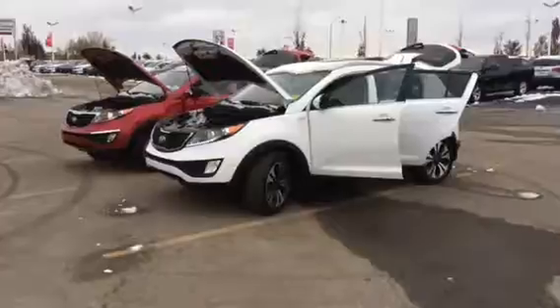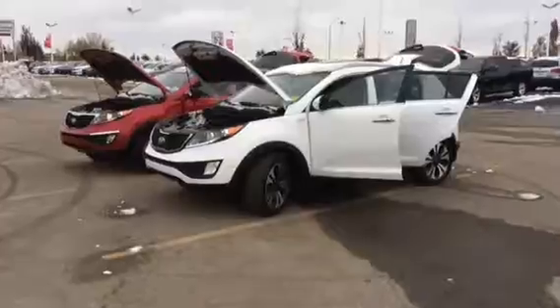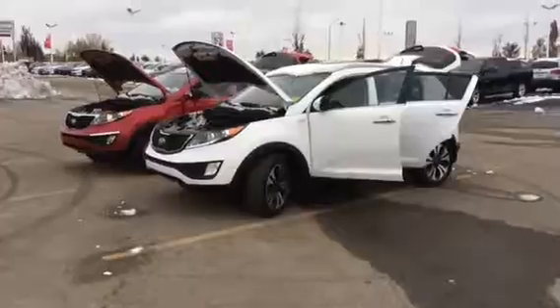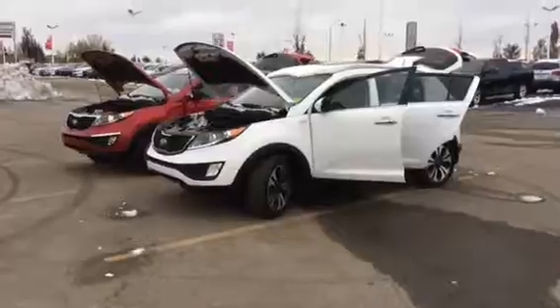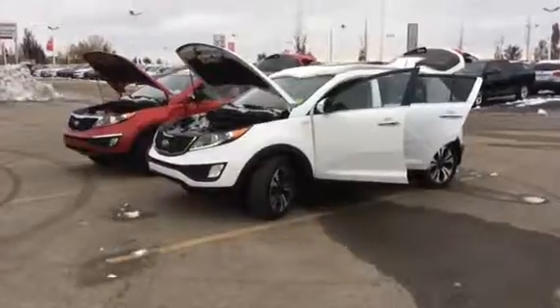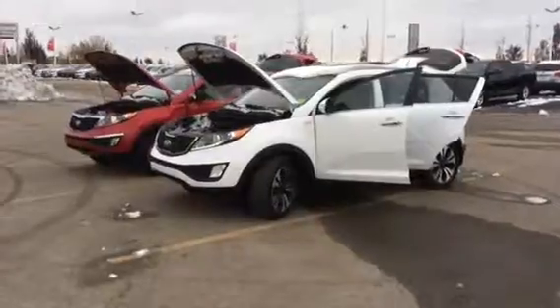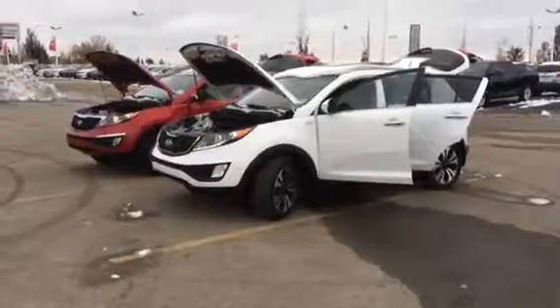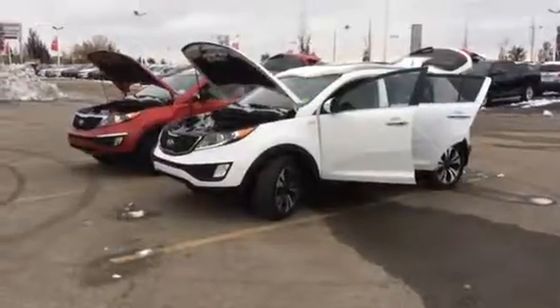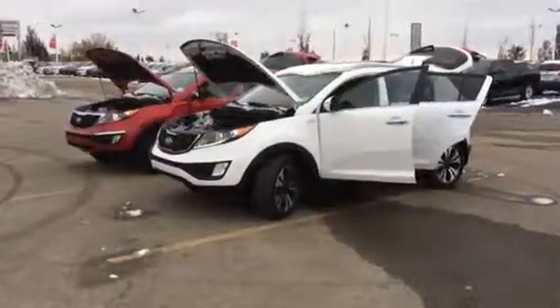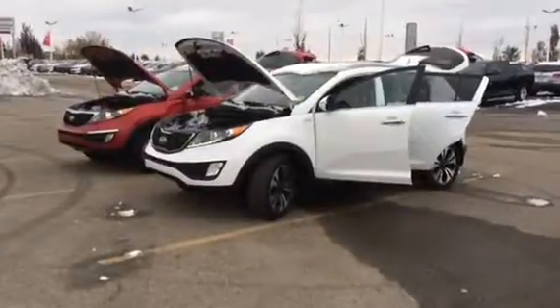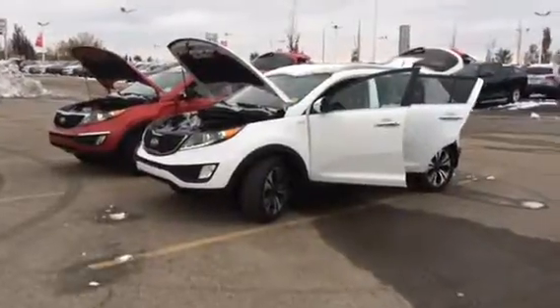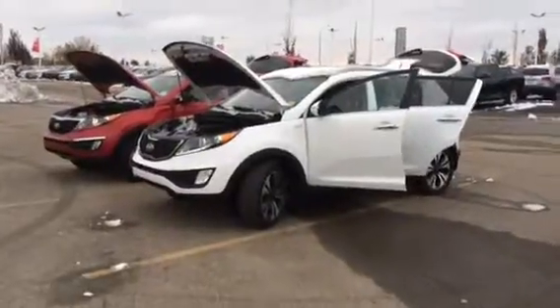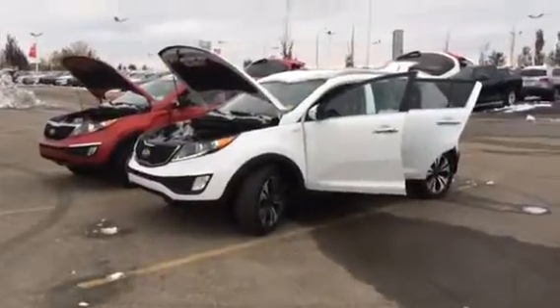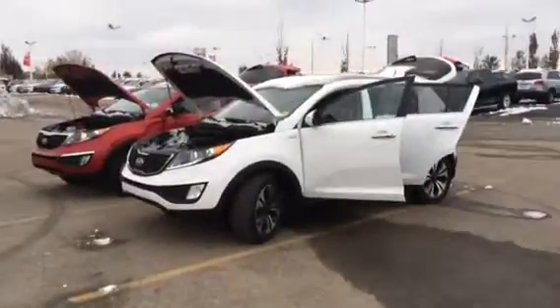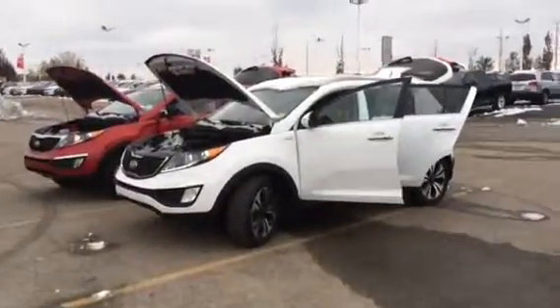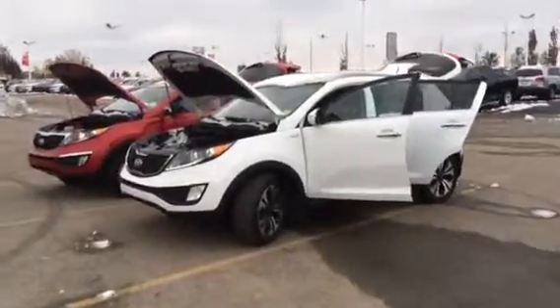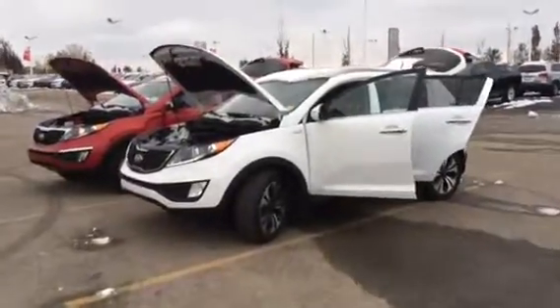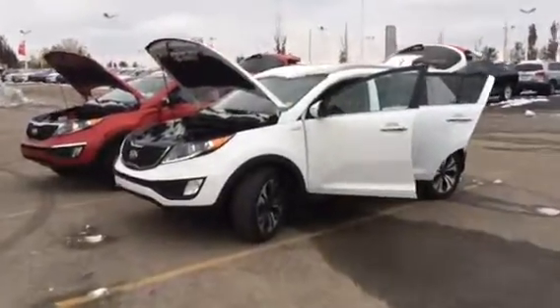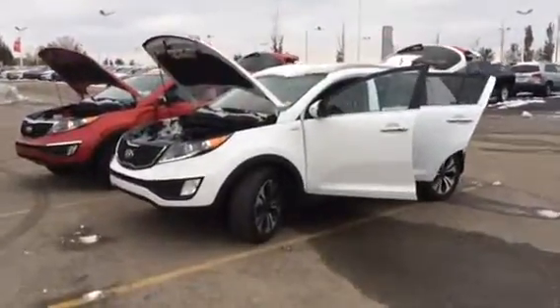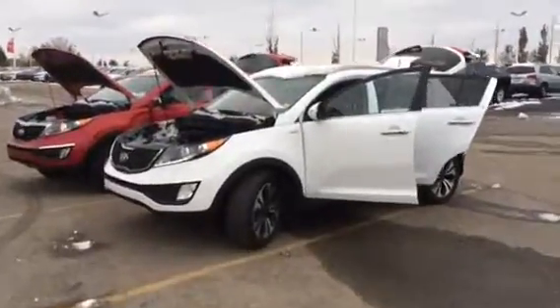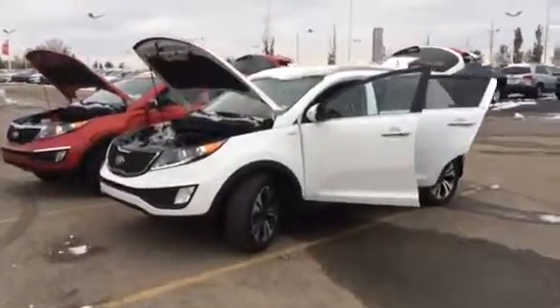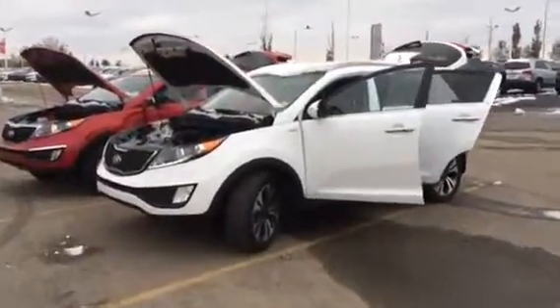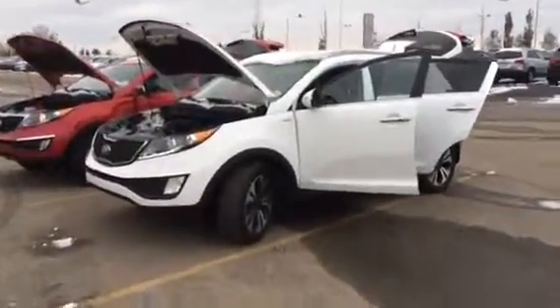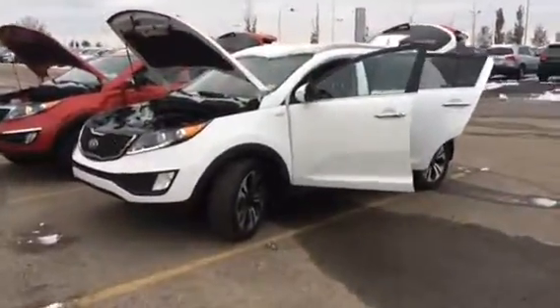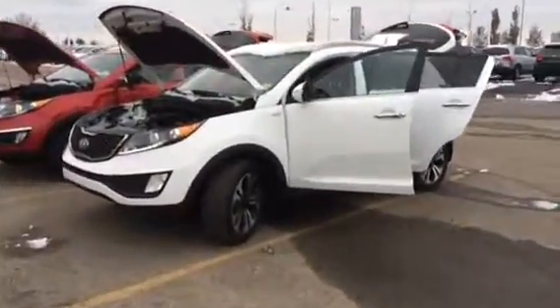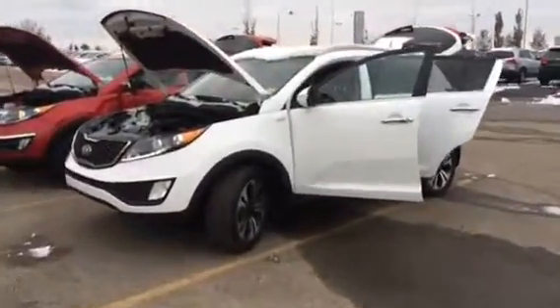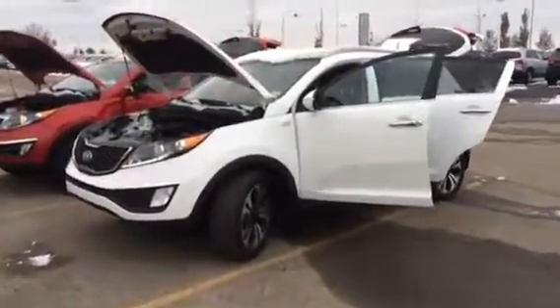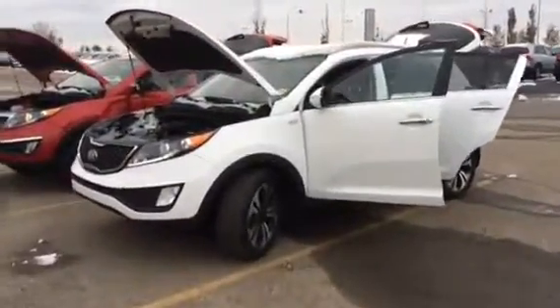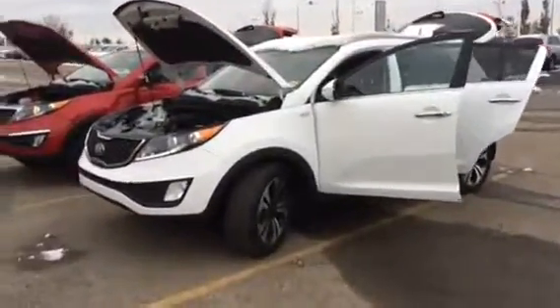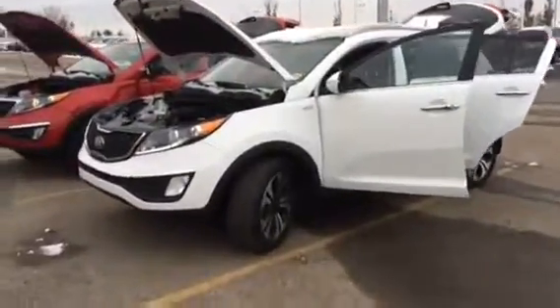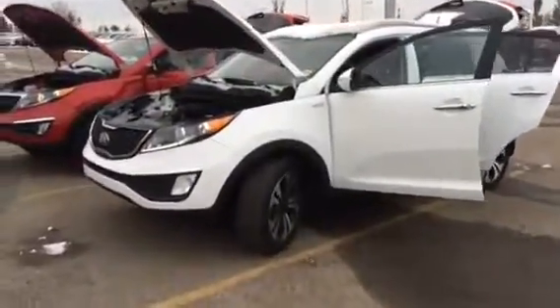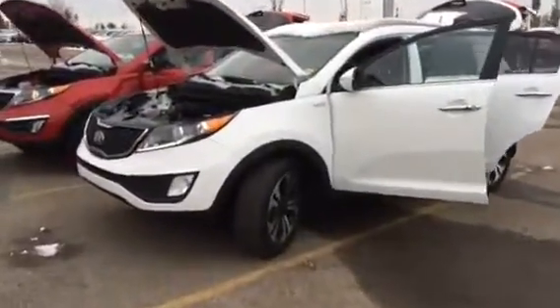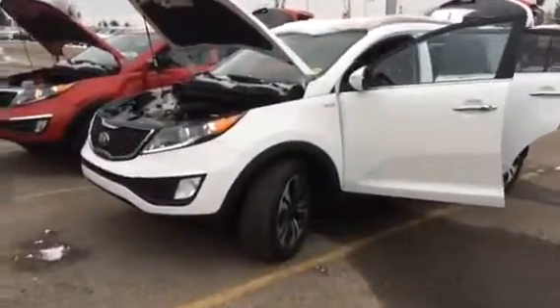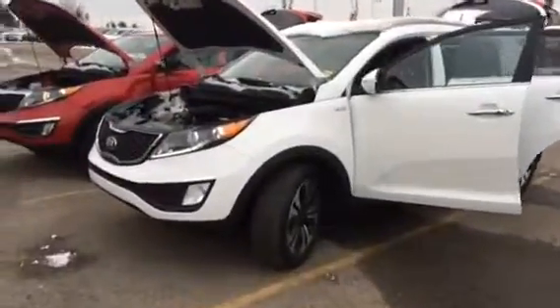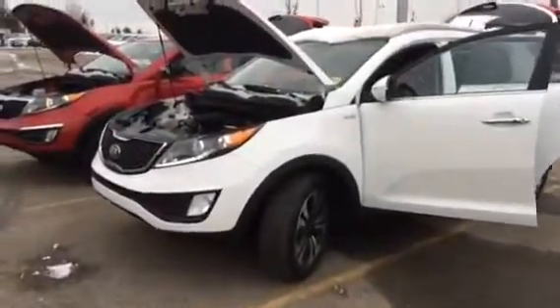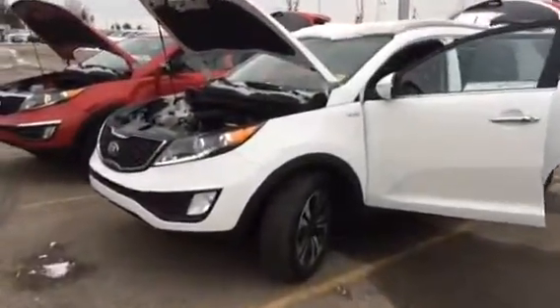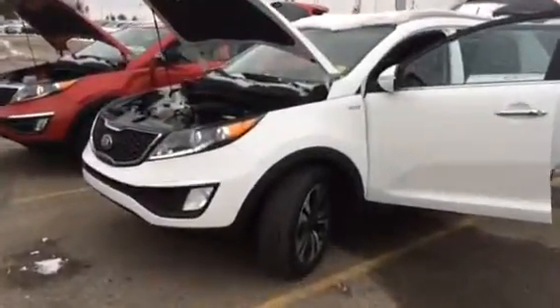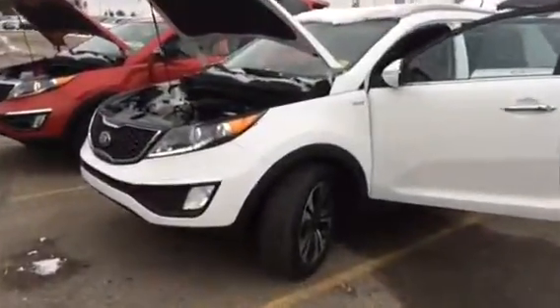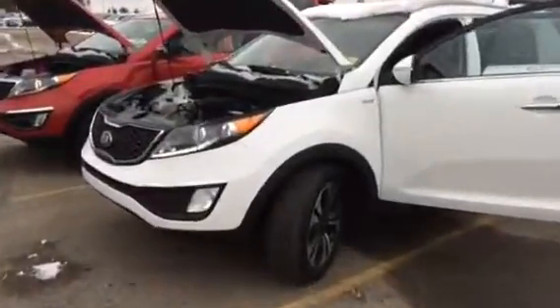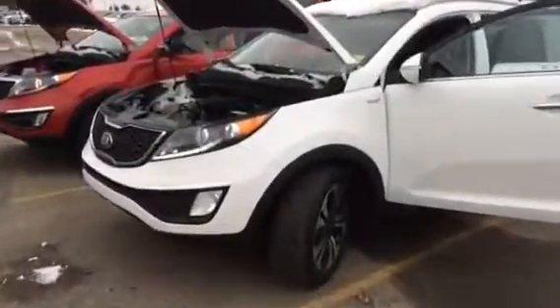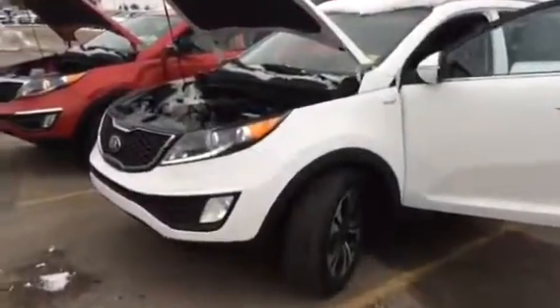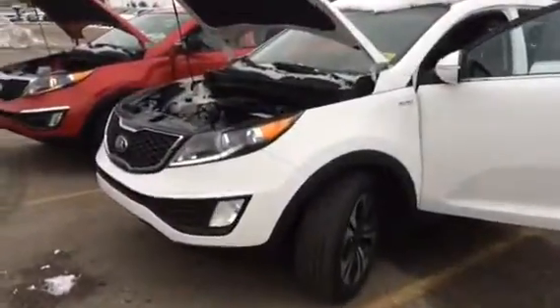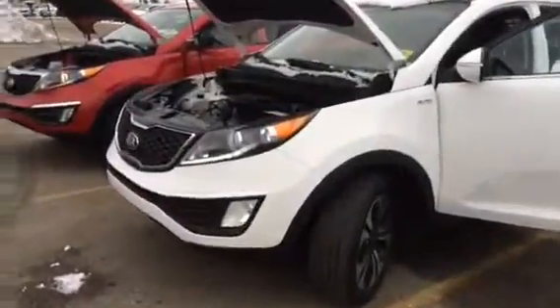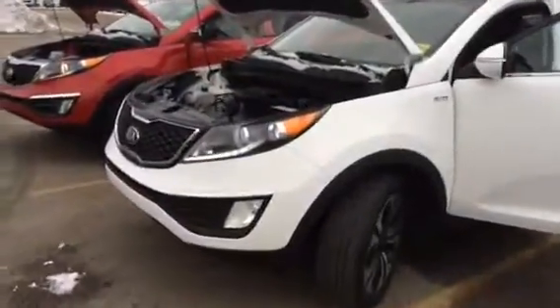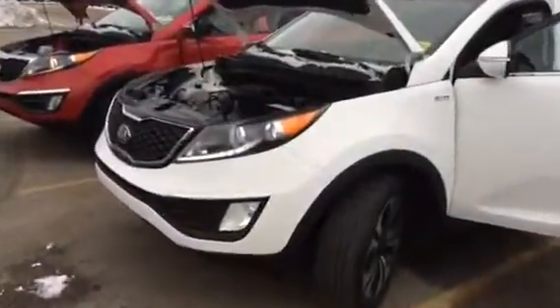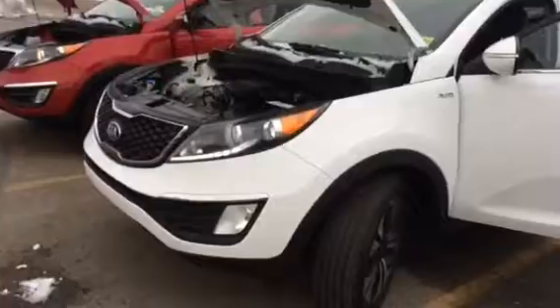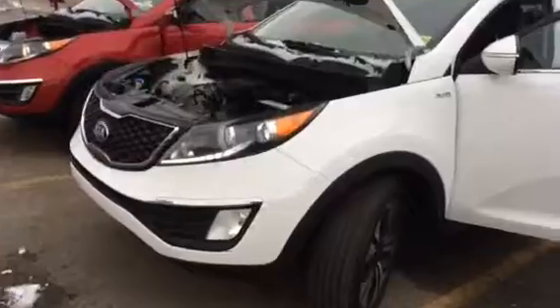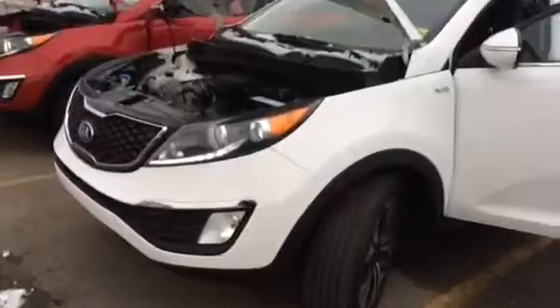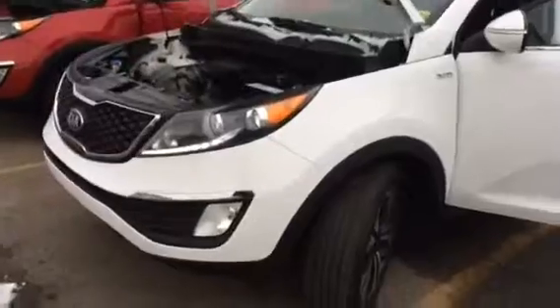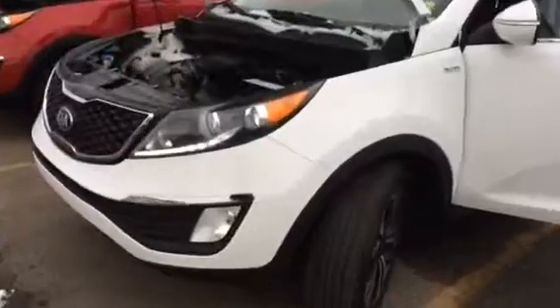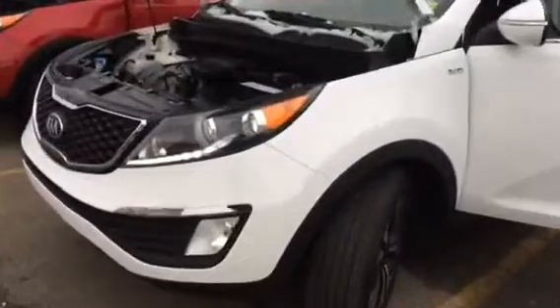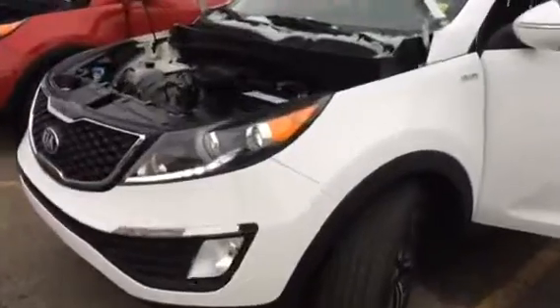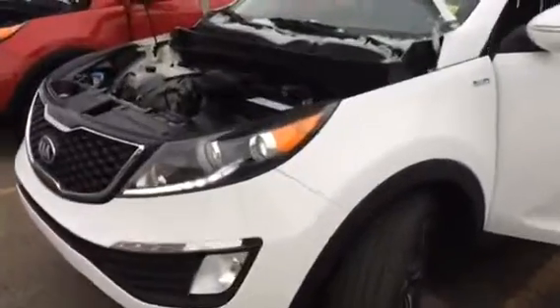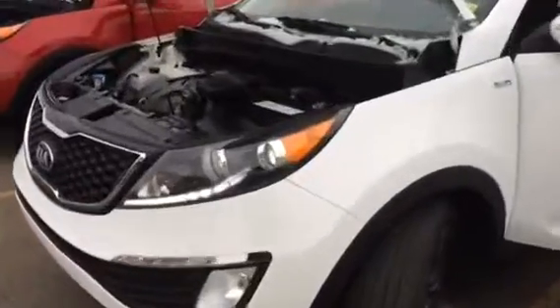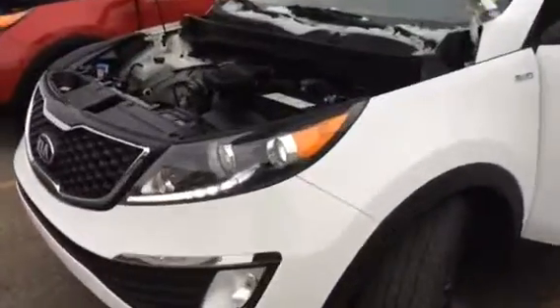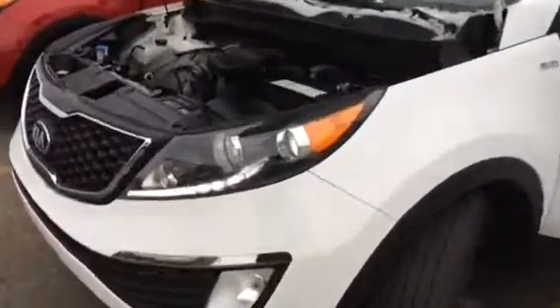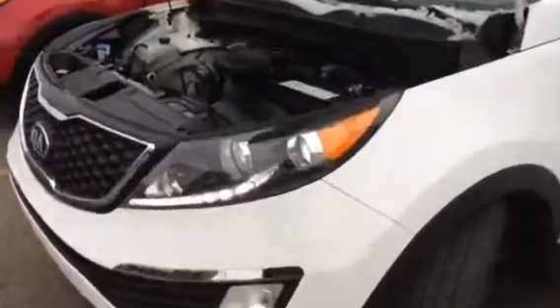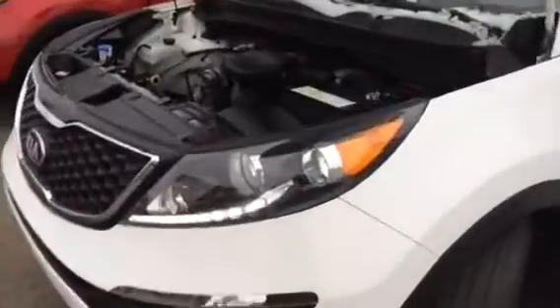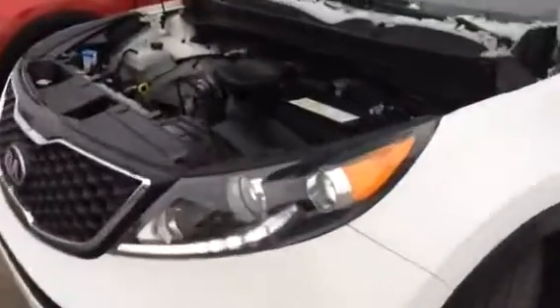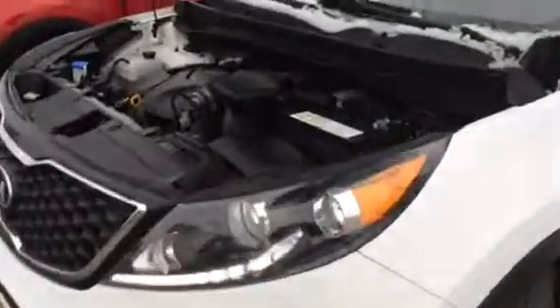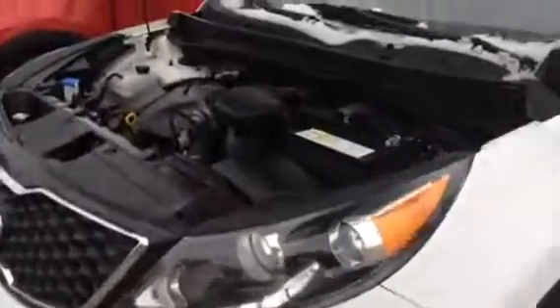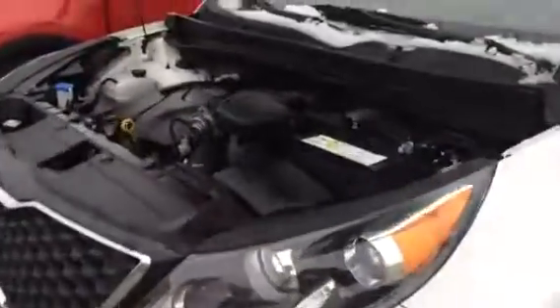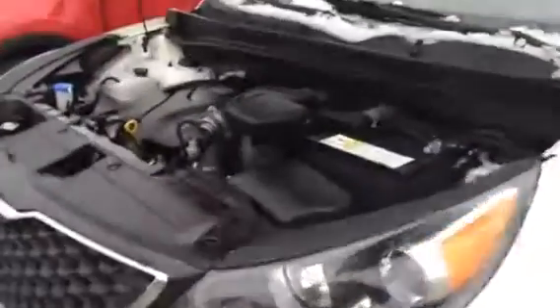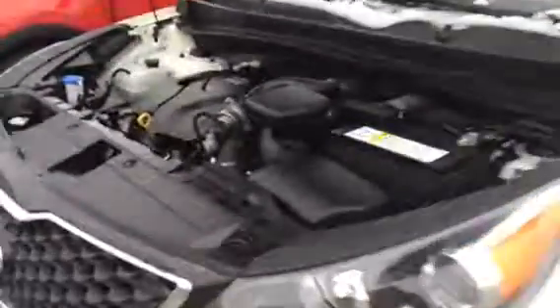Hello Erin, this is Renee from Sherwood Kia. This is the 2014 and the 2013 that you inquired on.